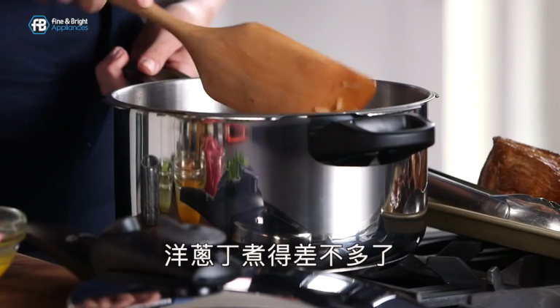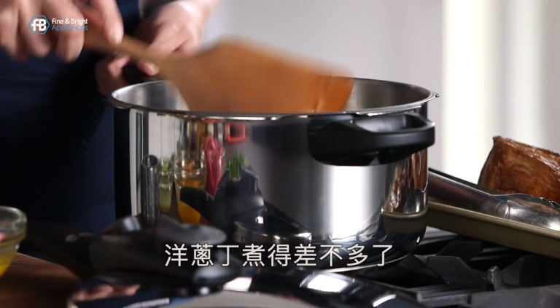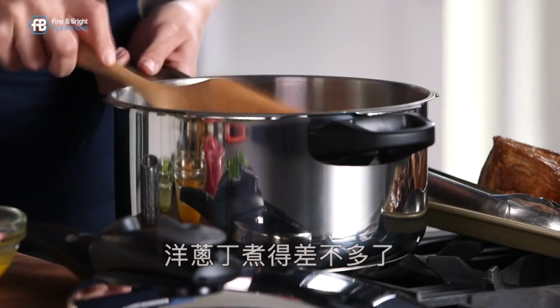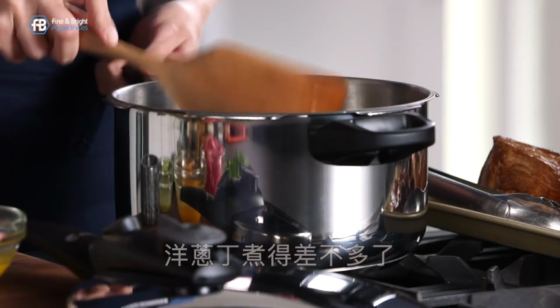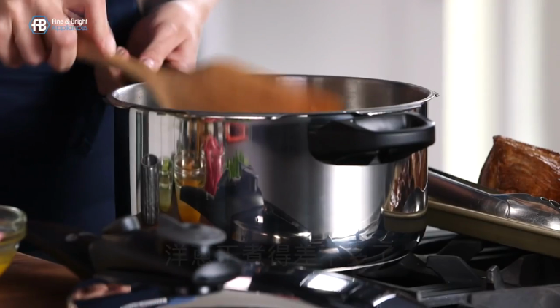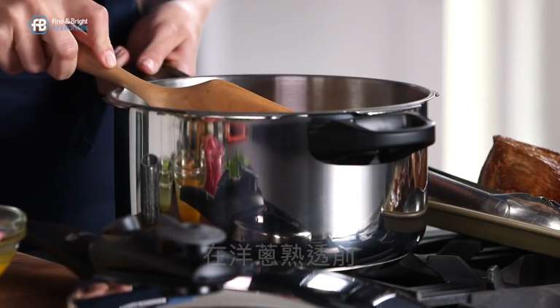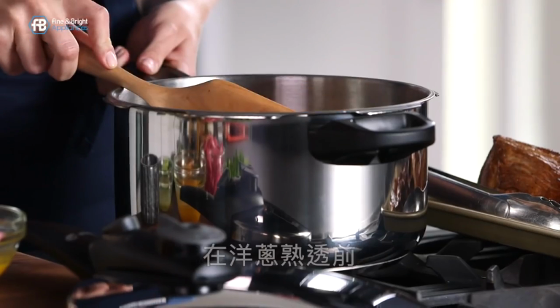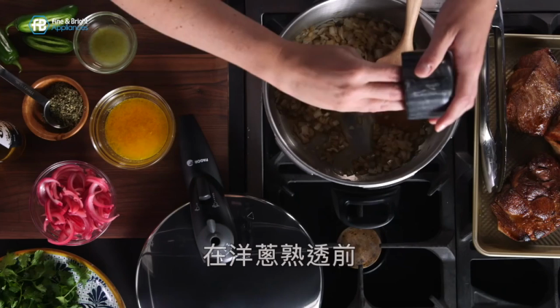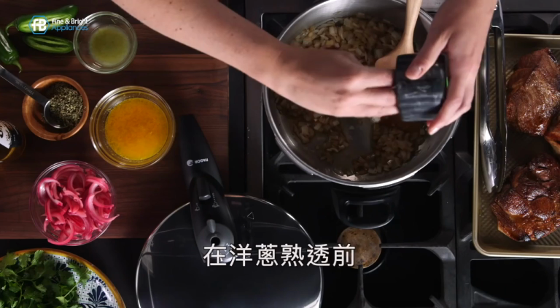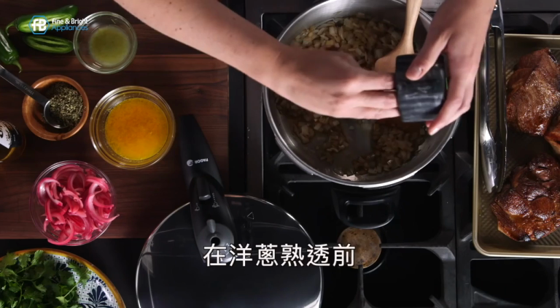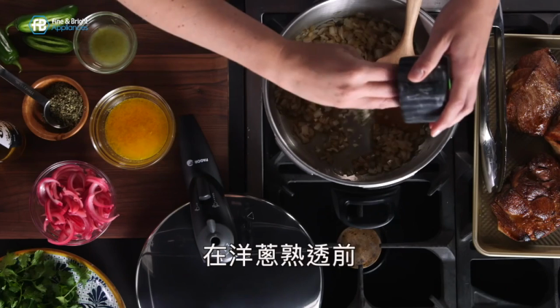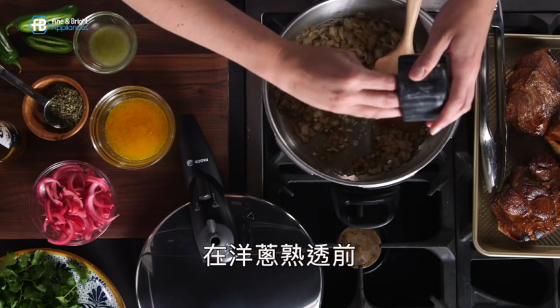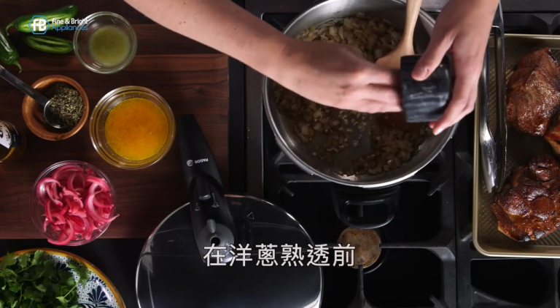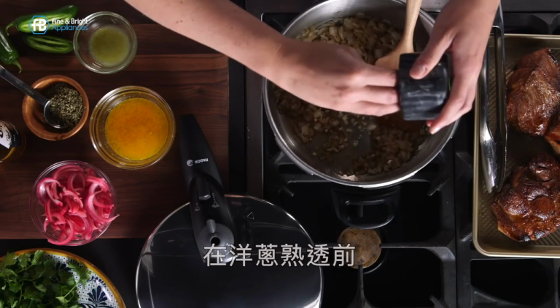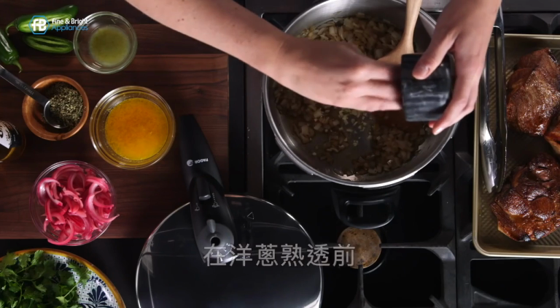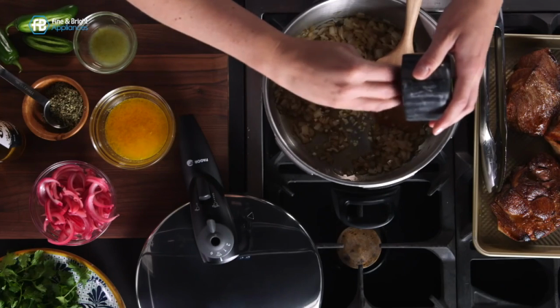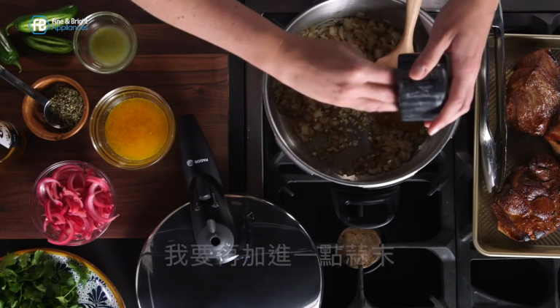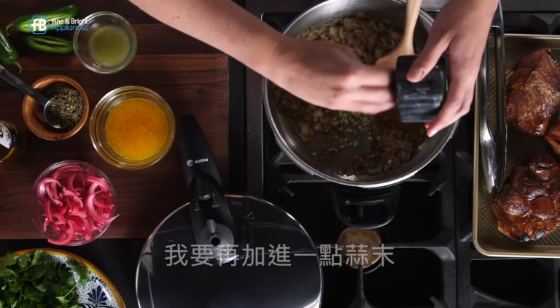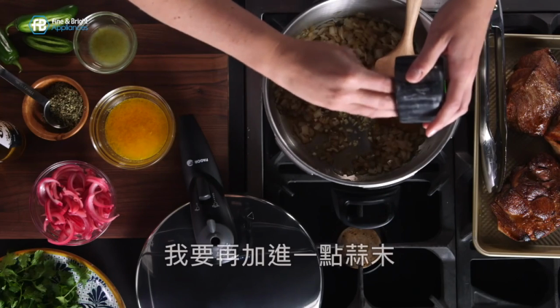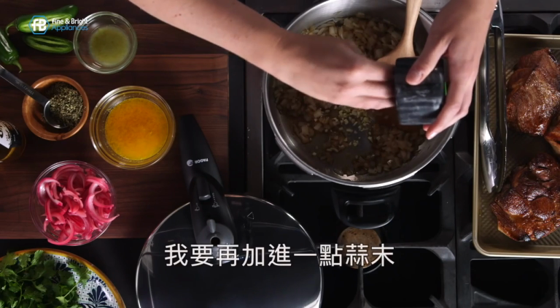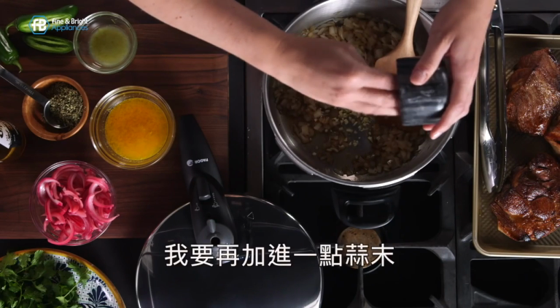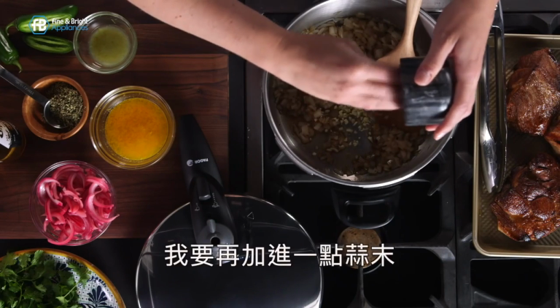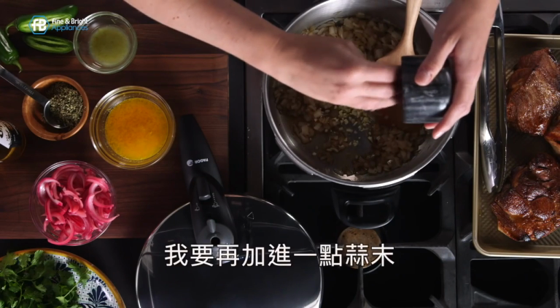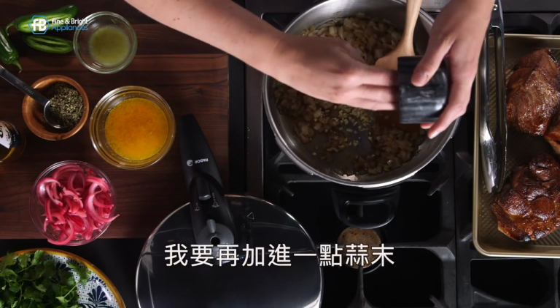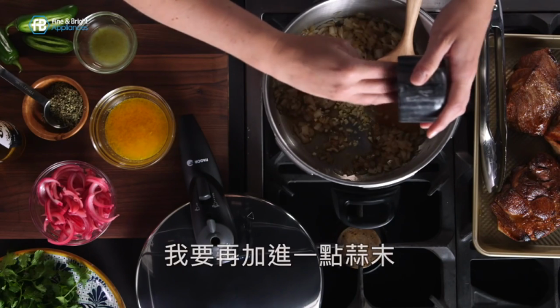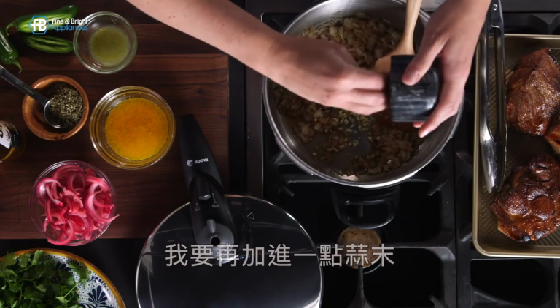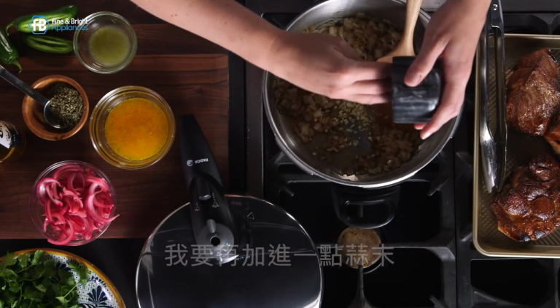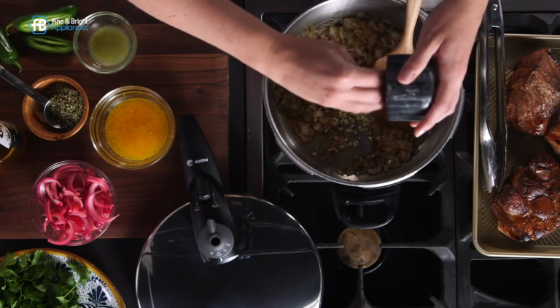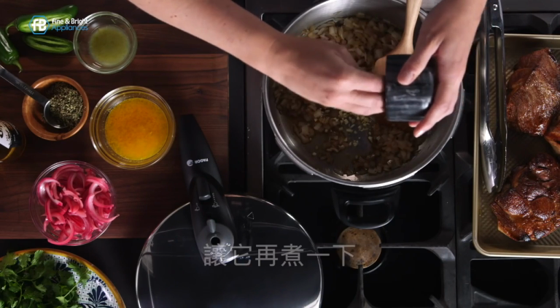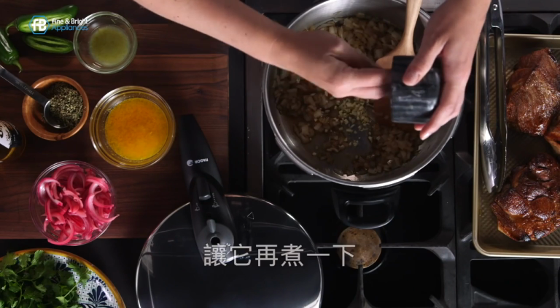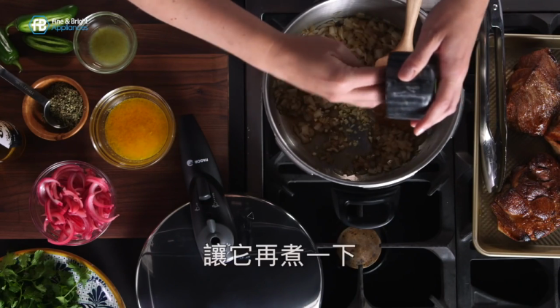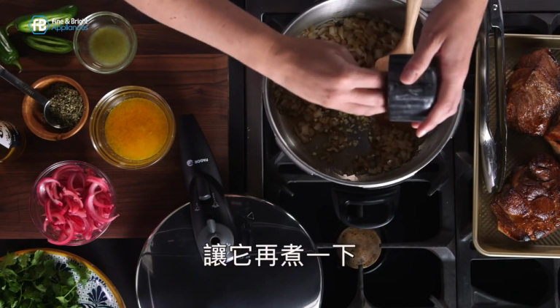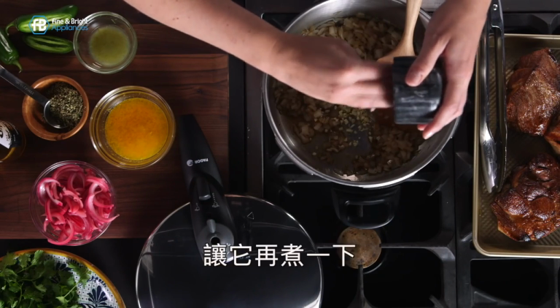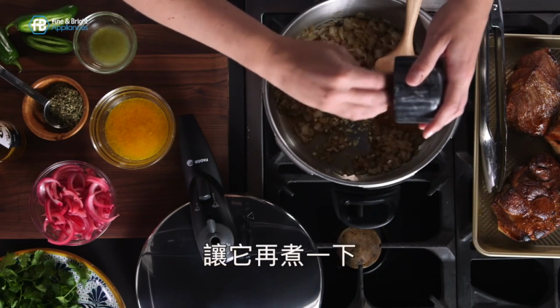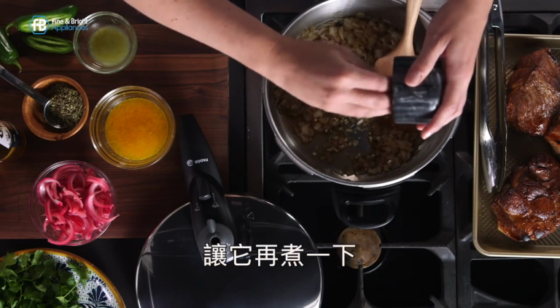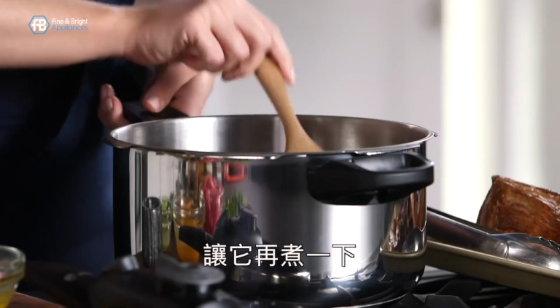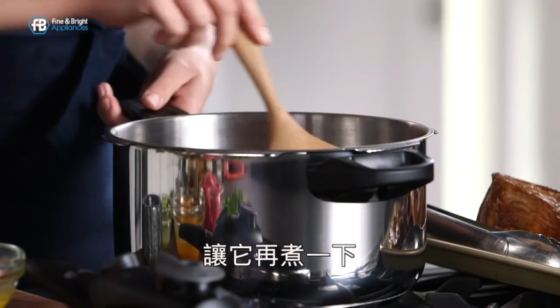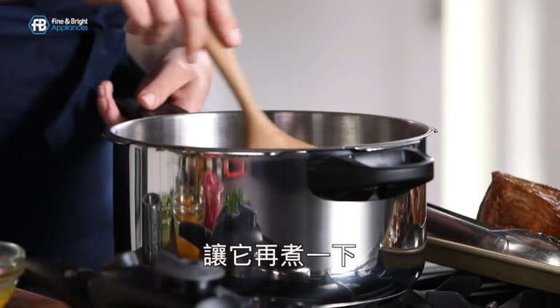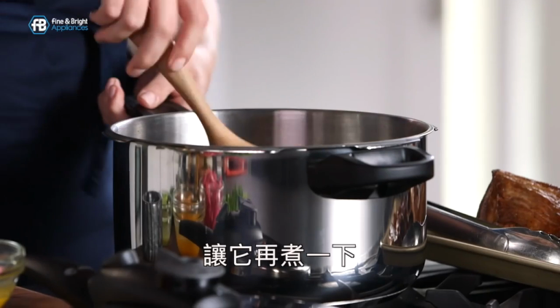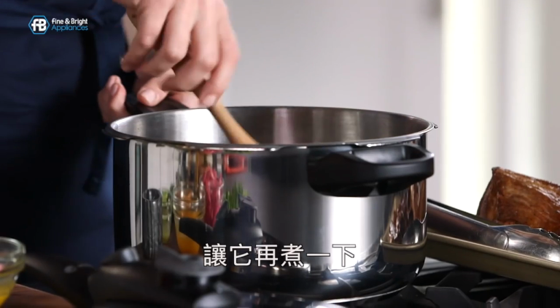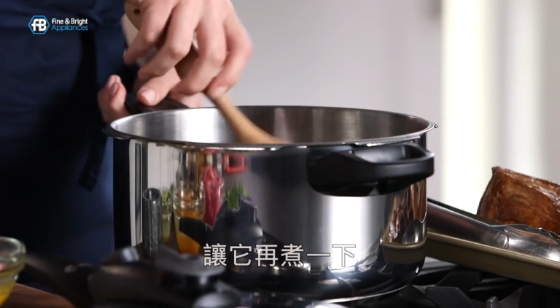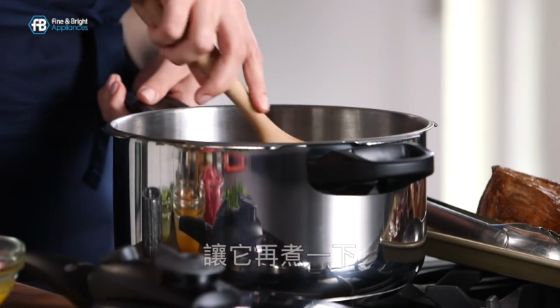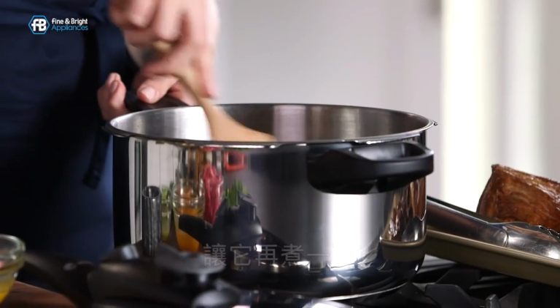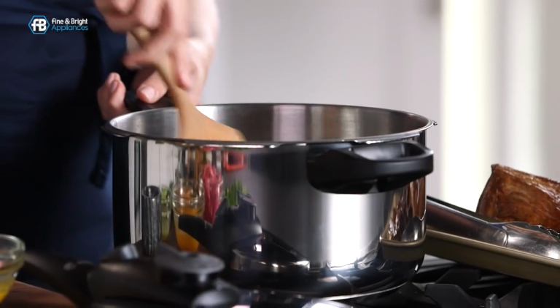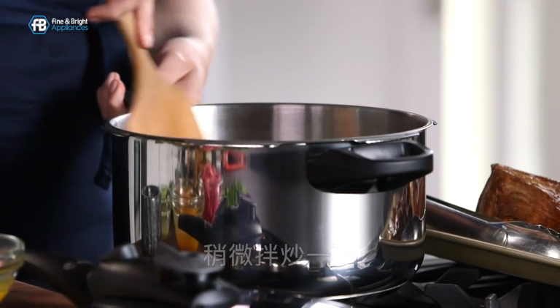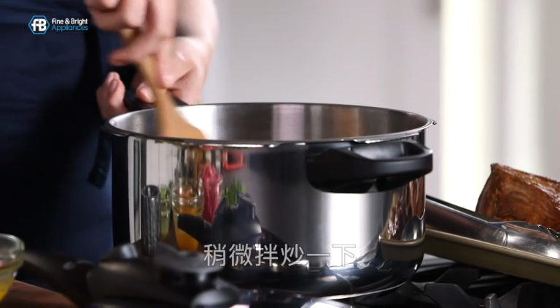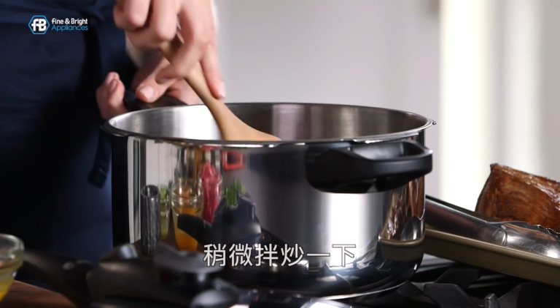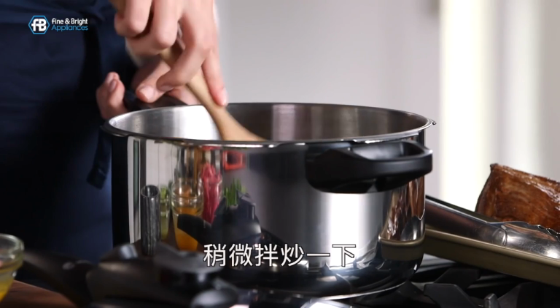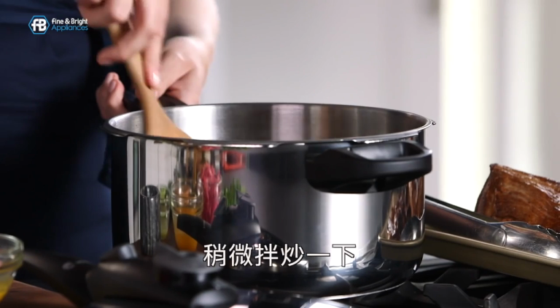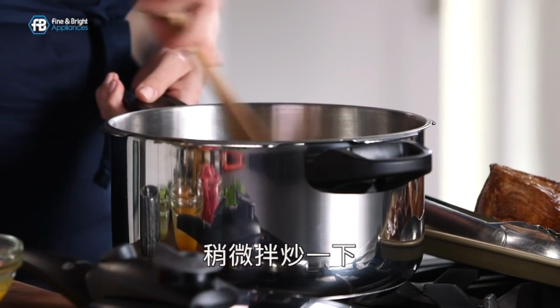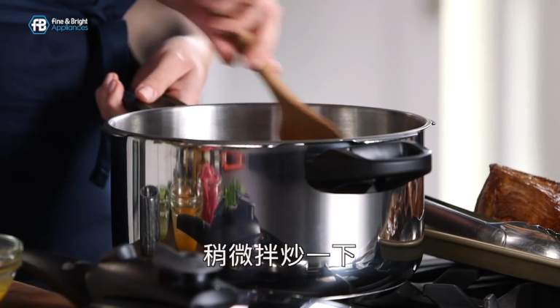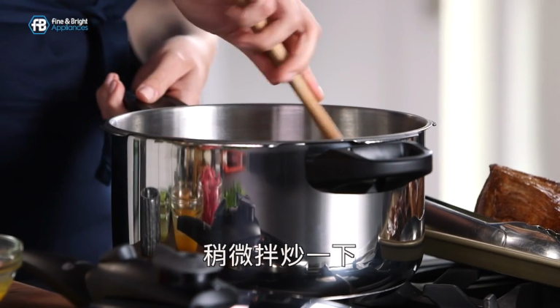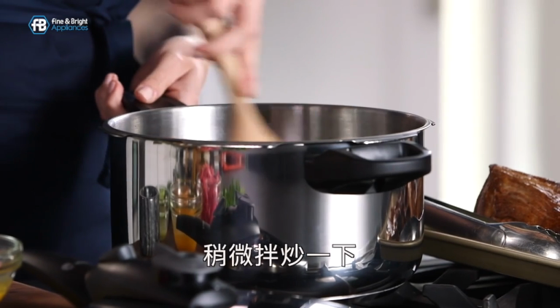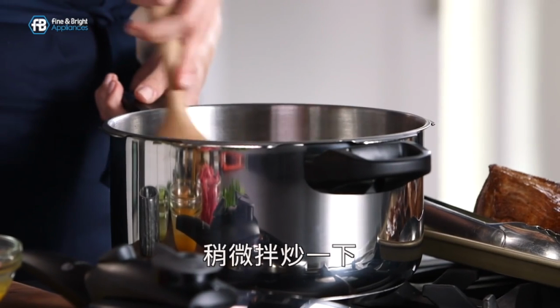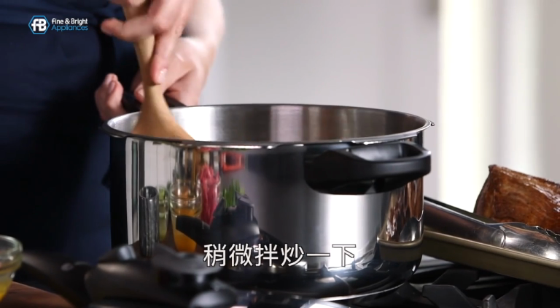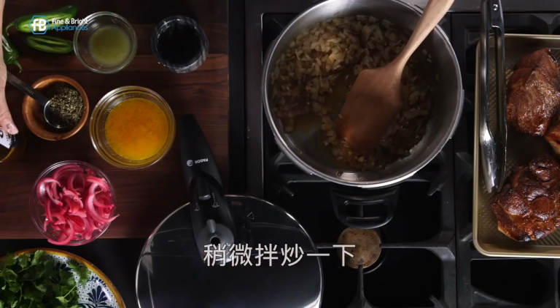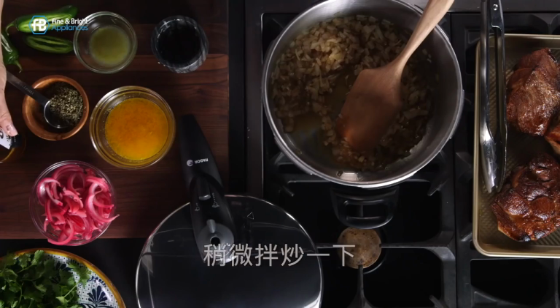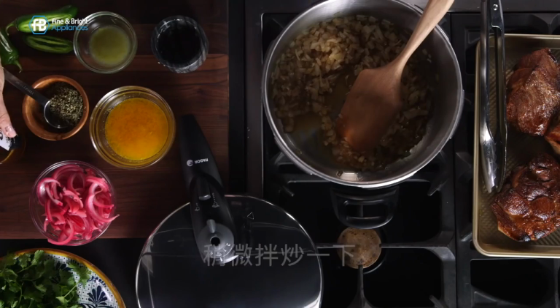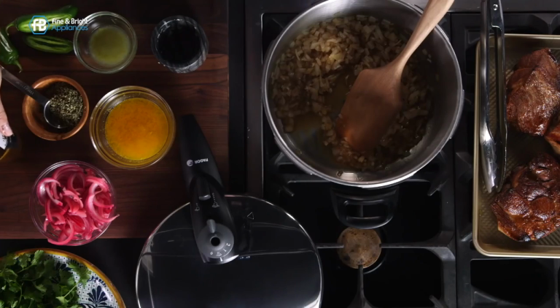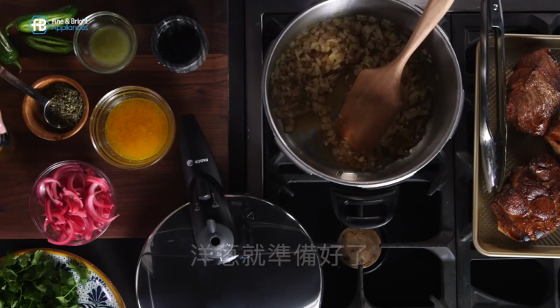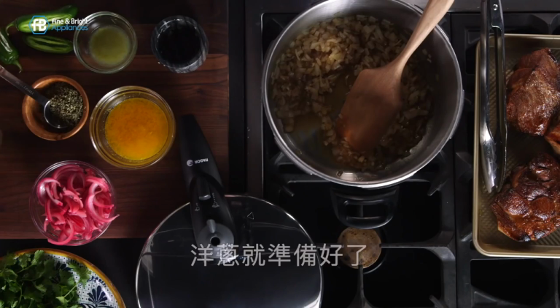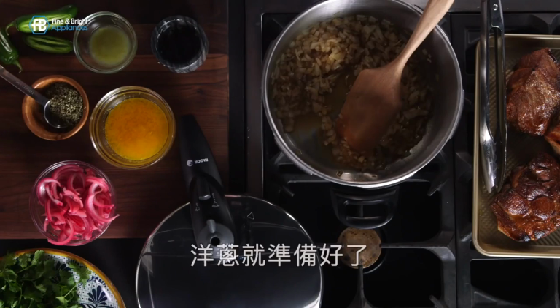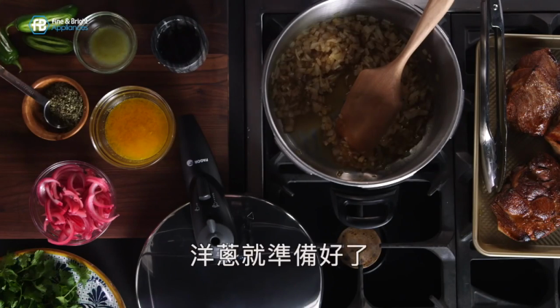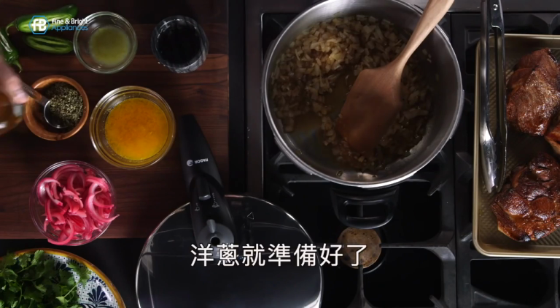To that I'm going to add some garlic and let that cook for a couple of seconds. Give that a quick stir. My garlic is cooked.